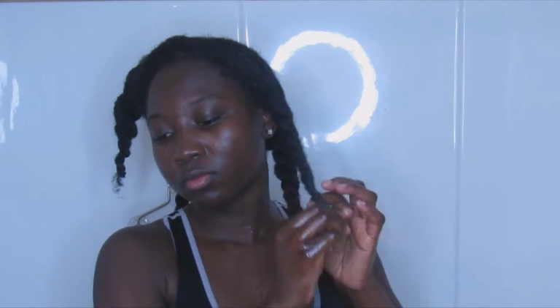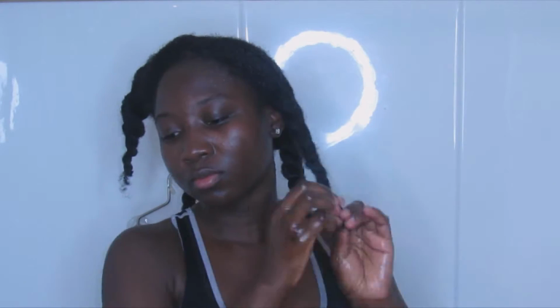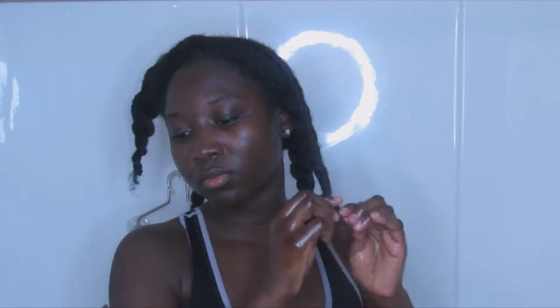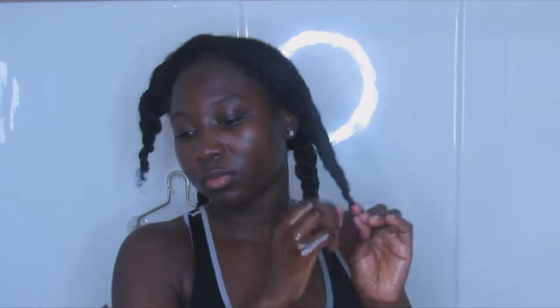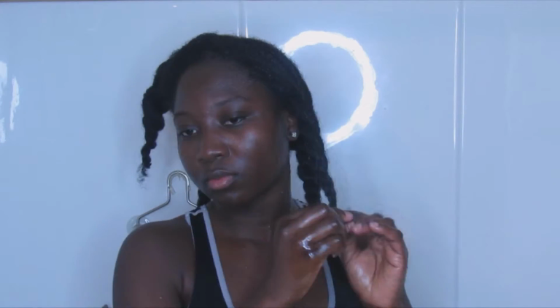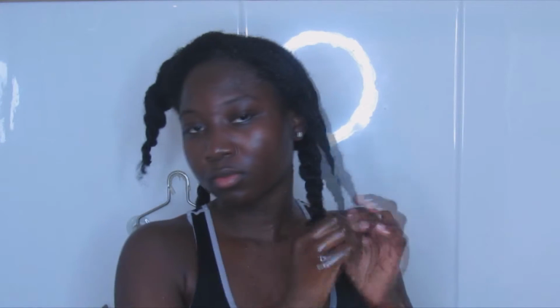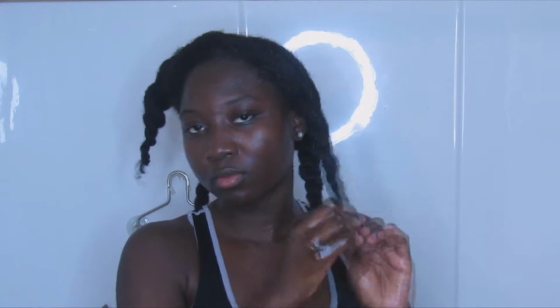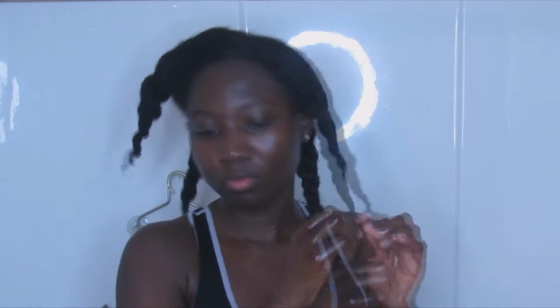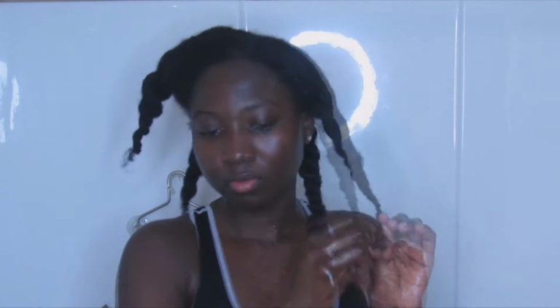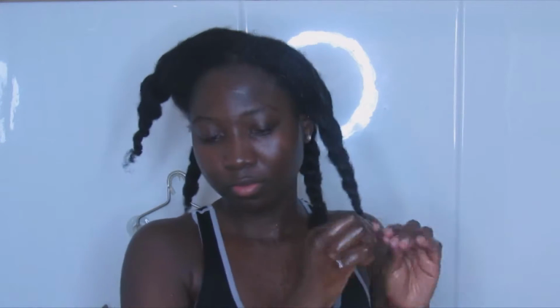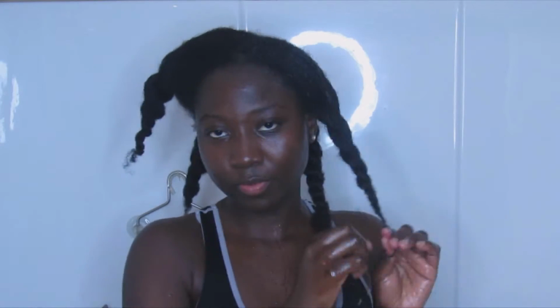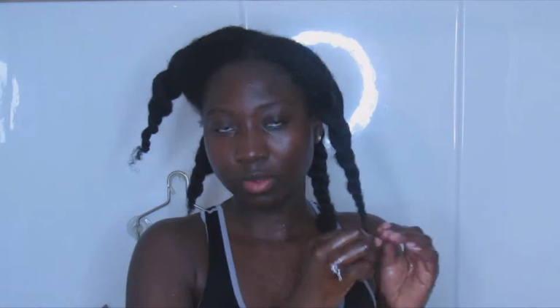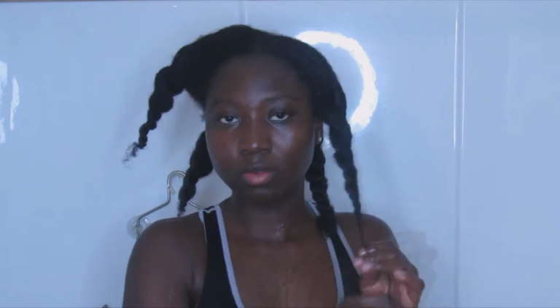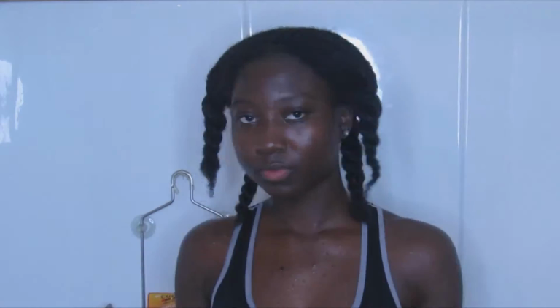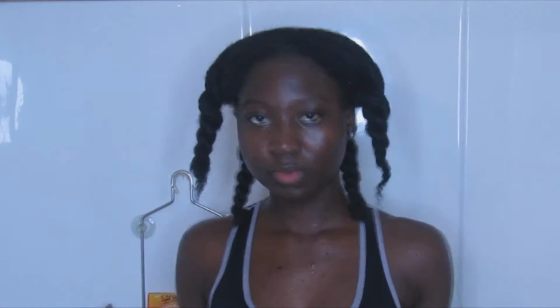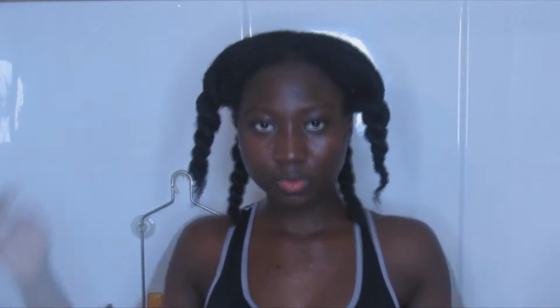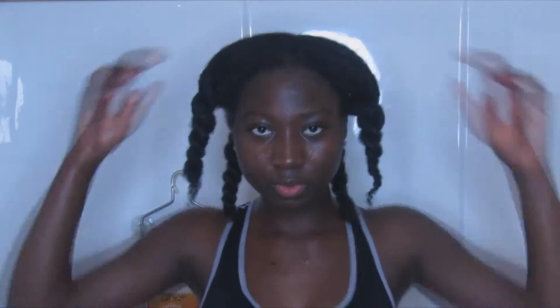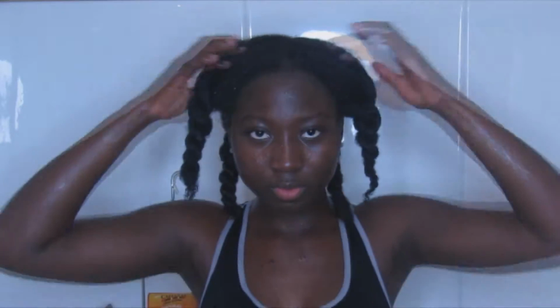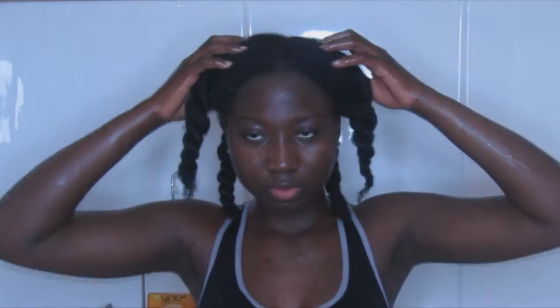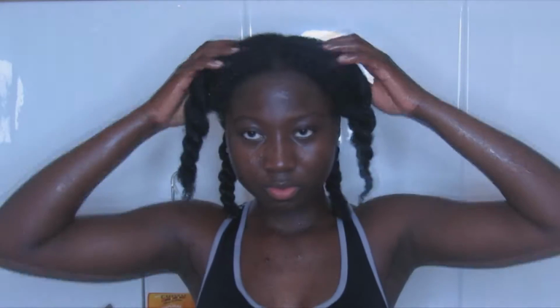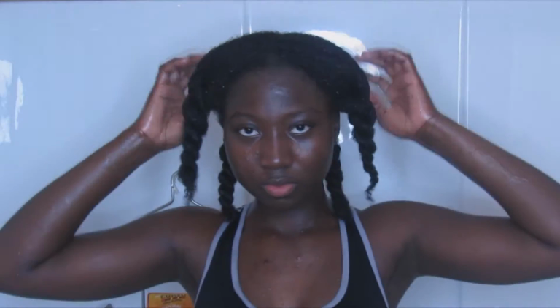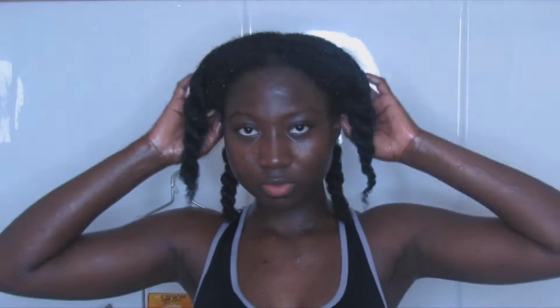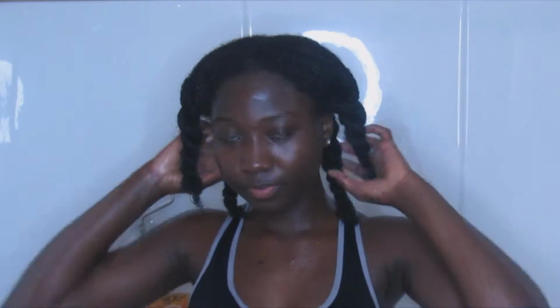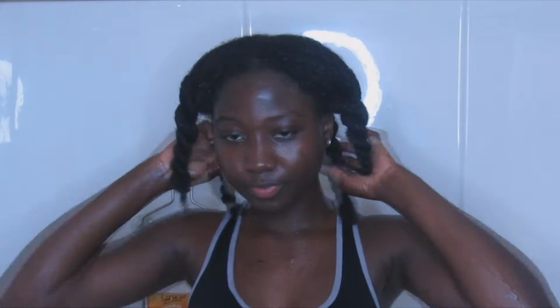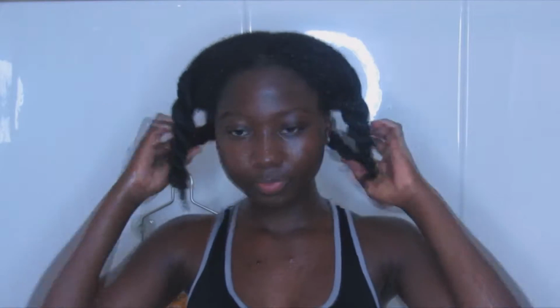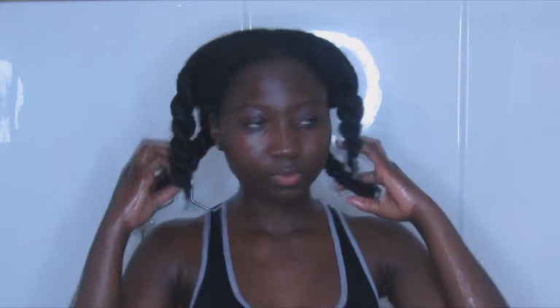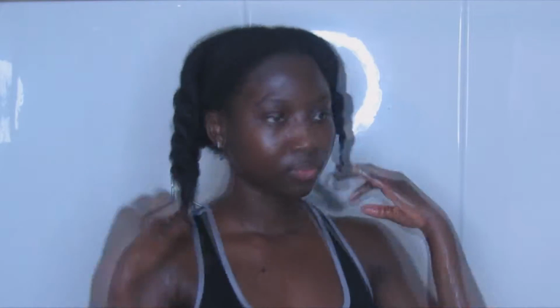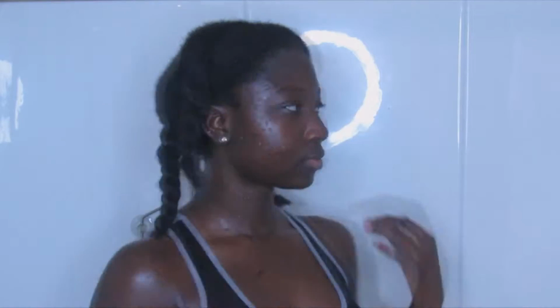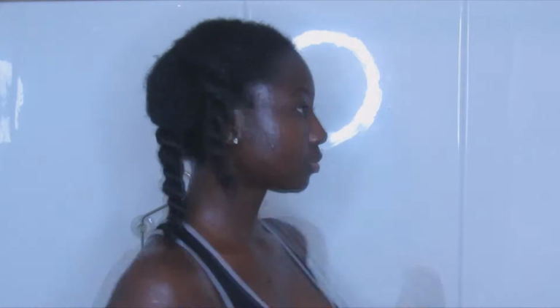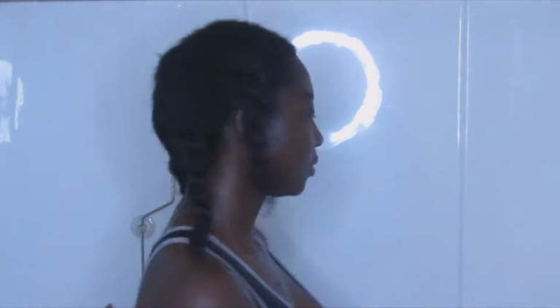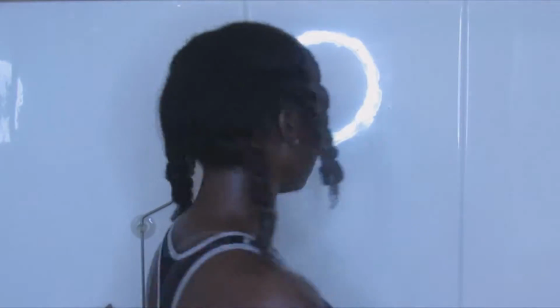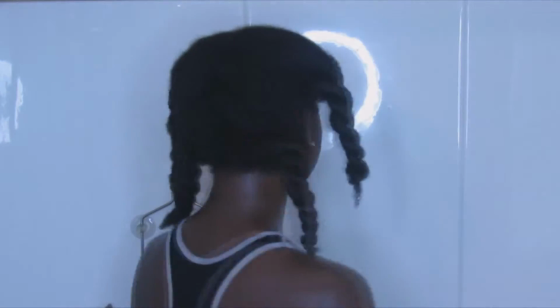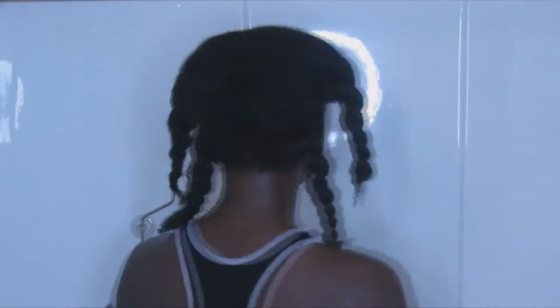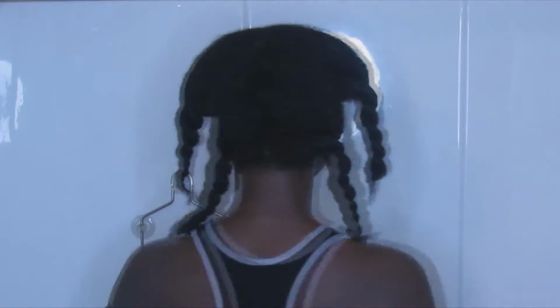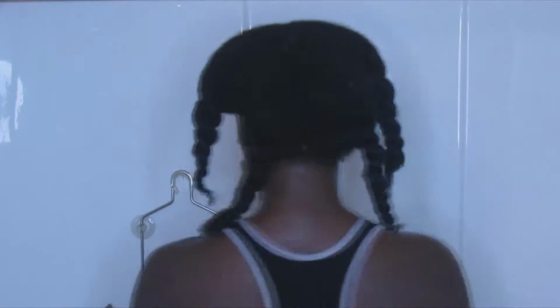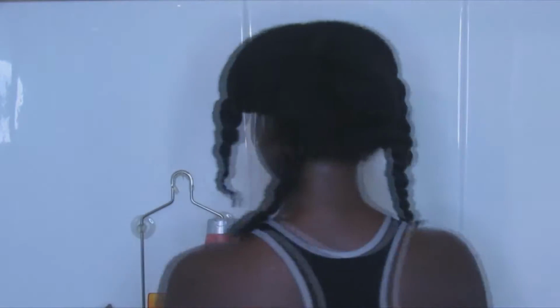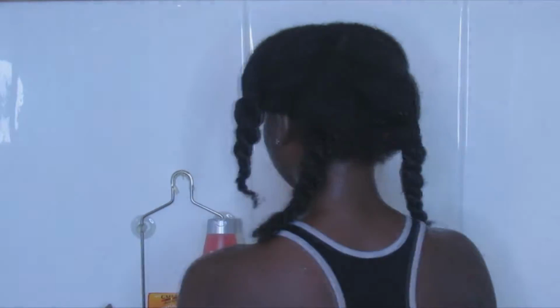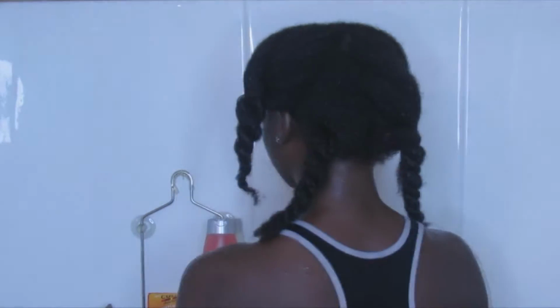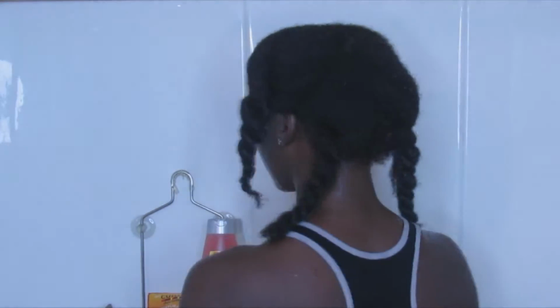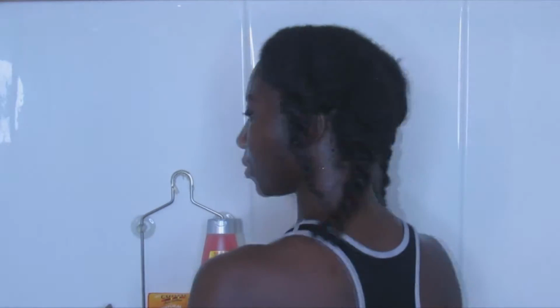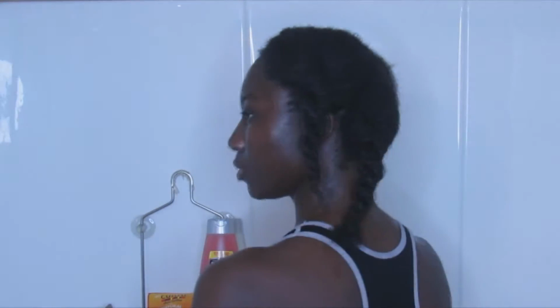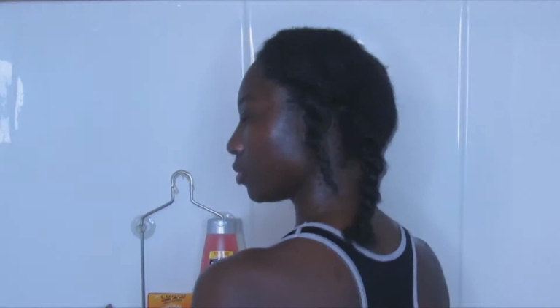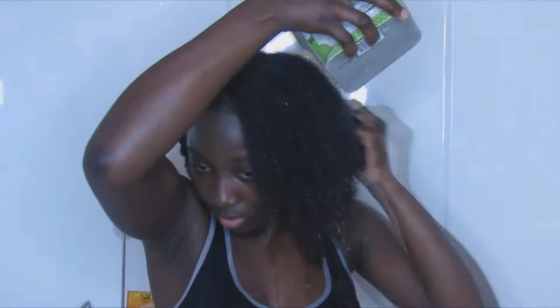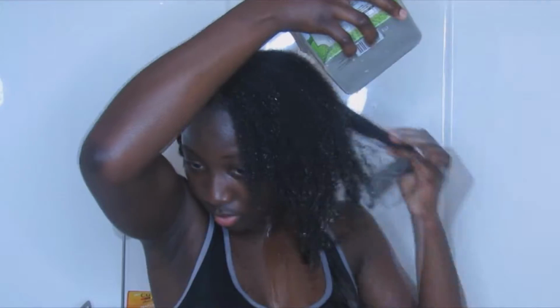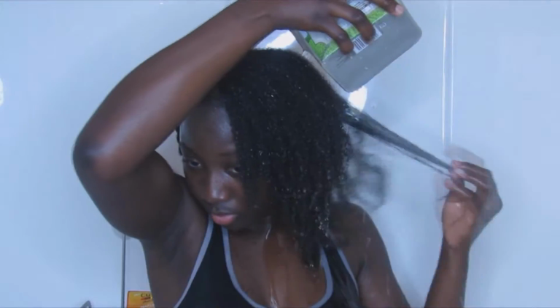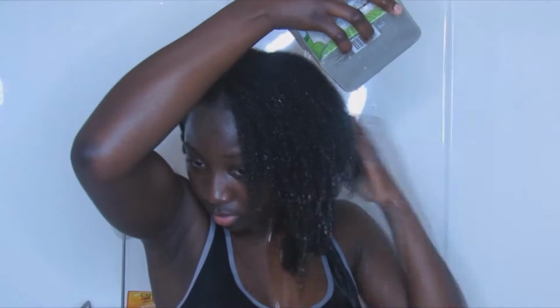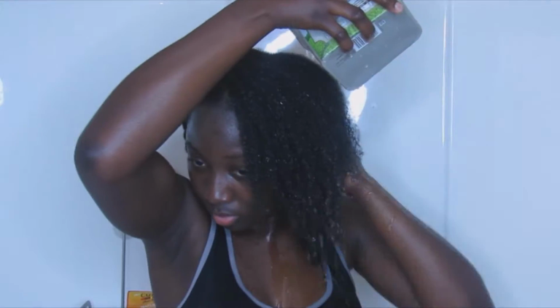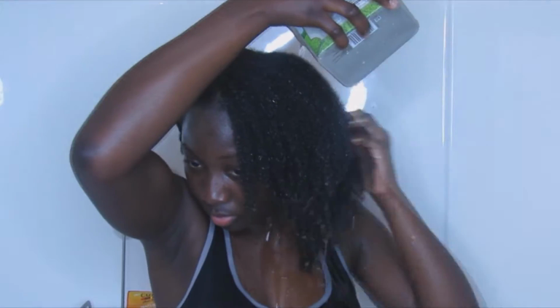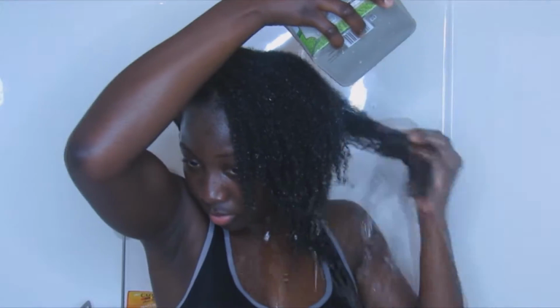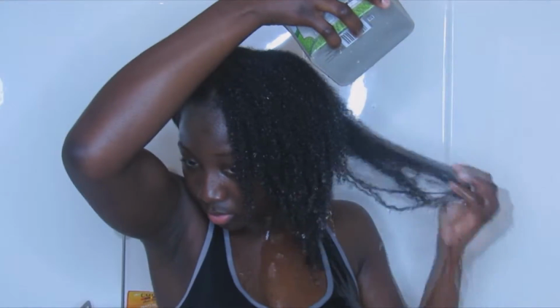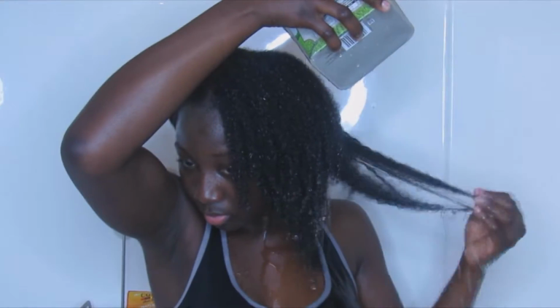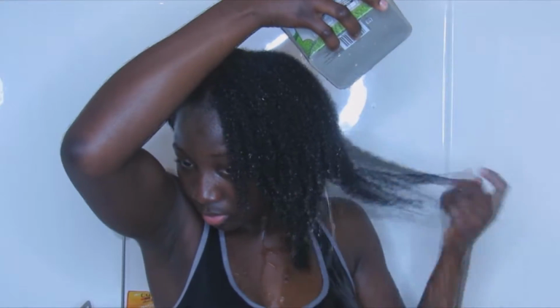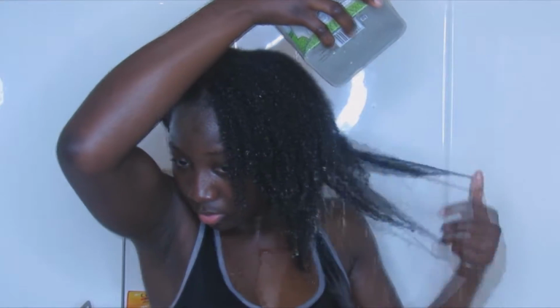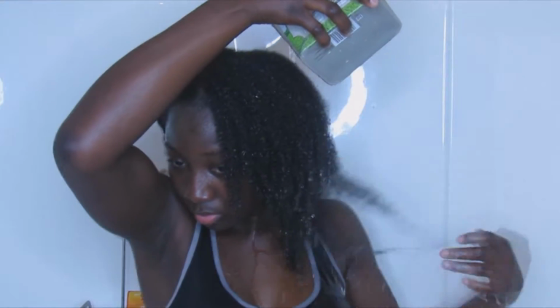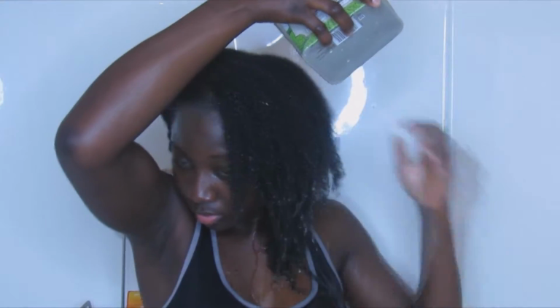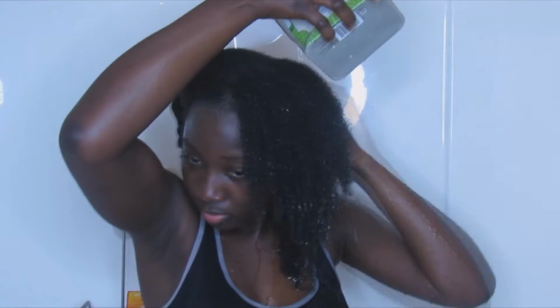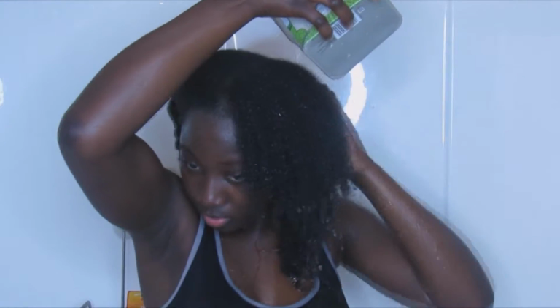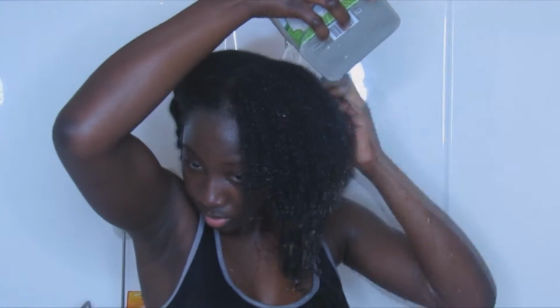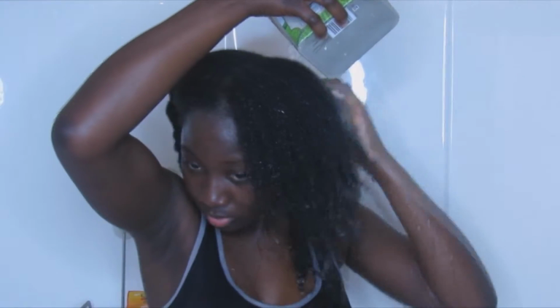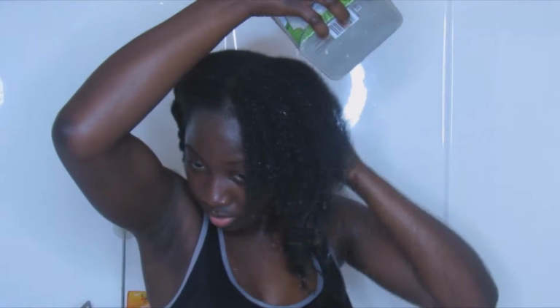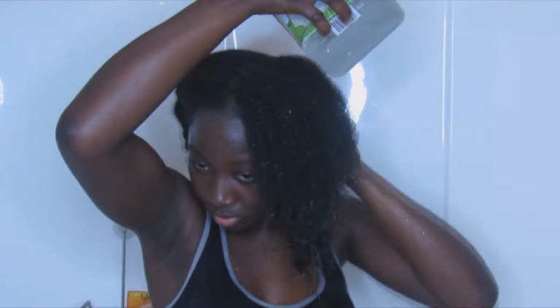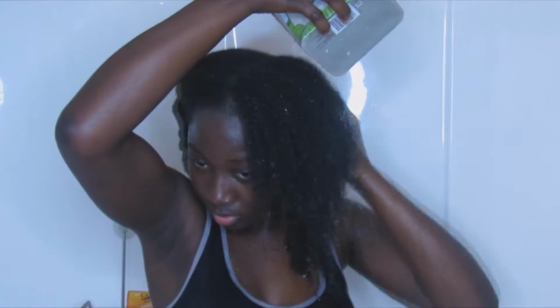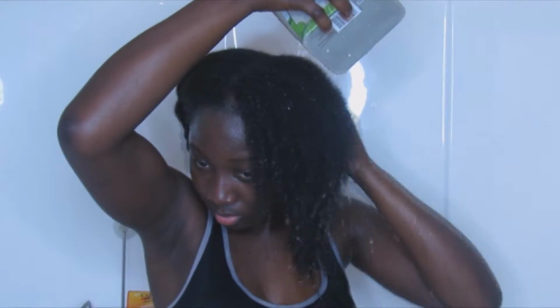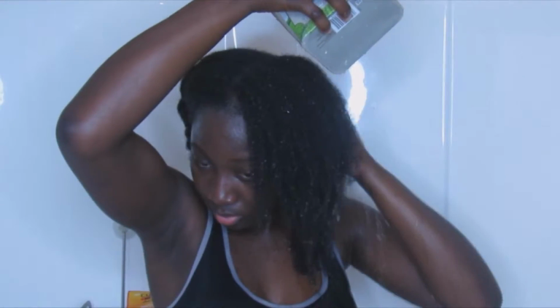So this is it when all the sections are detangled. Right now I'm going to be rinsing out the pre-poo.